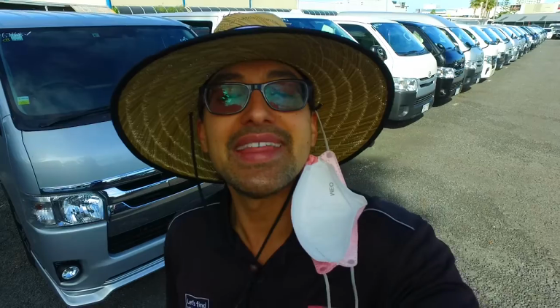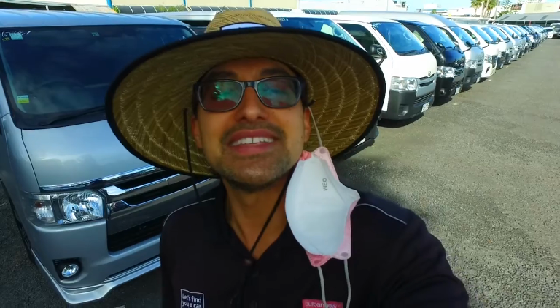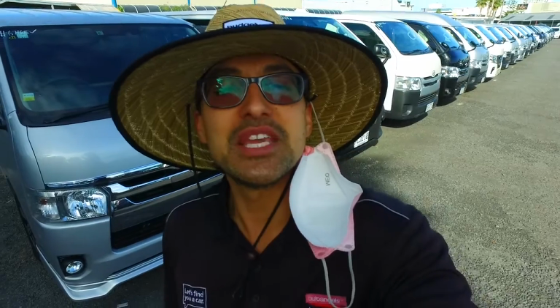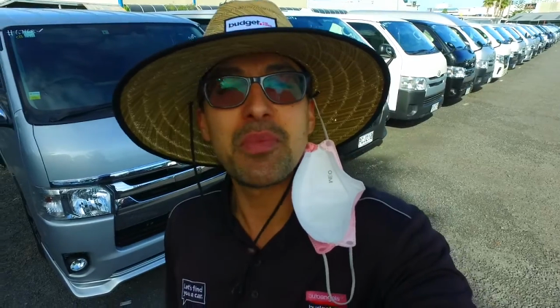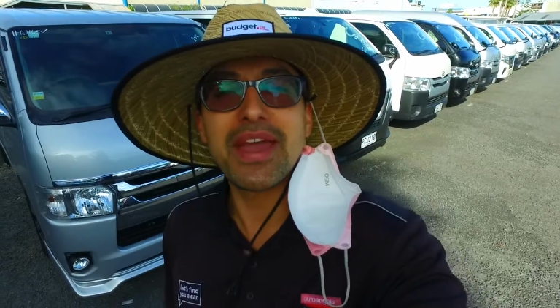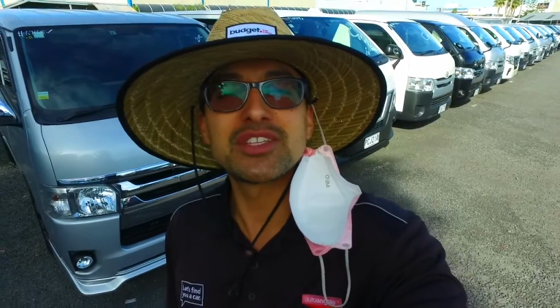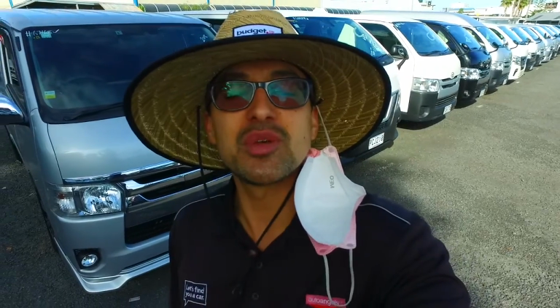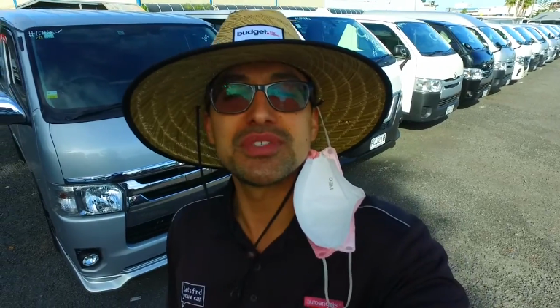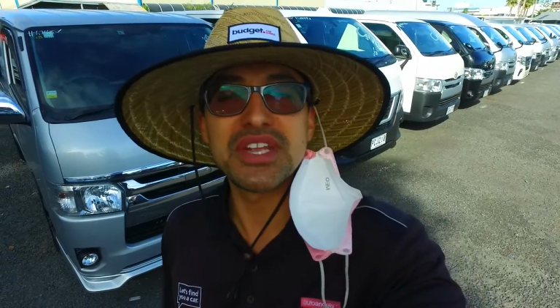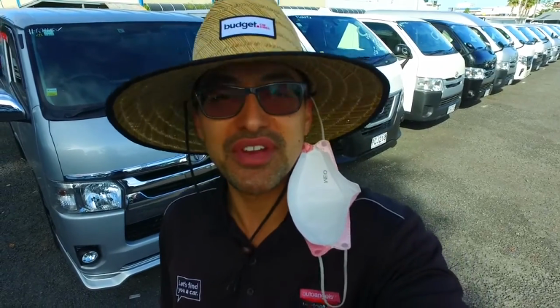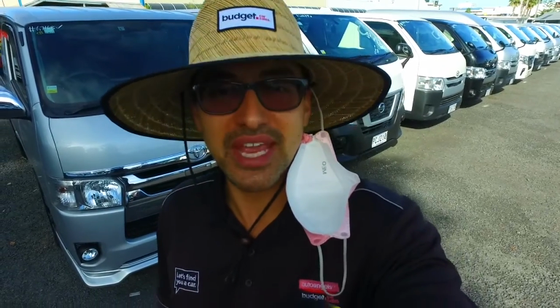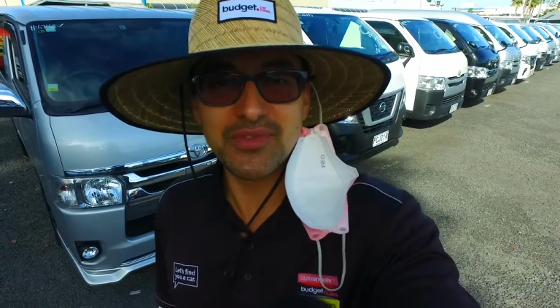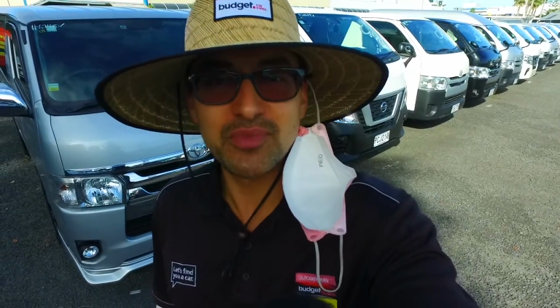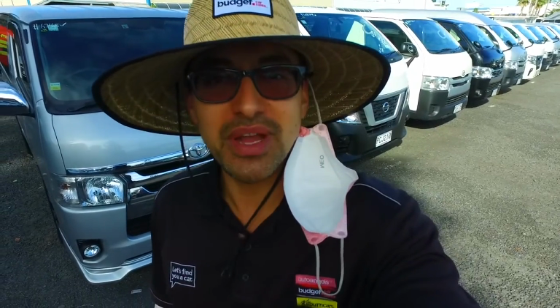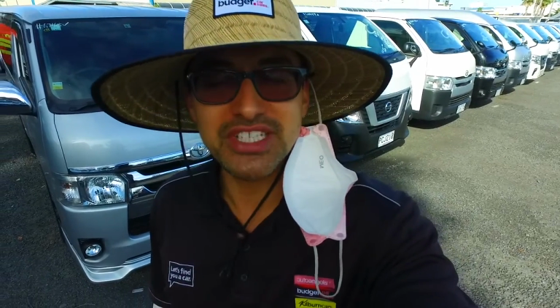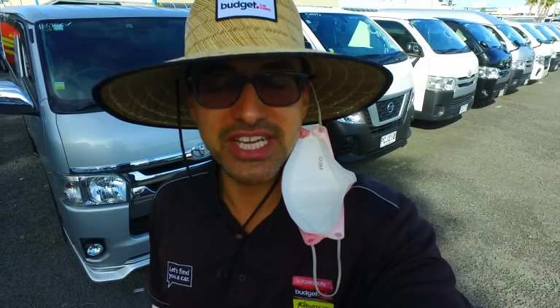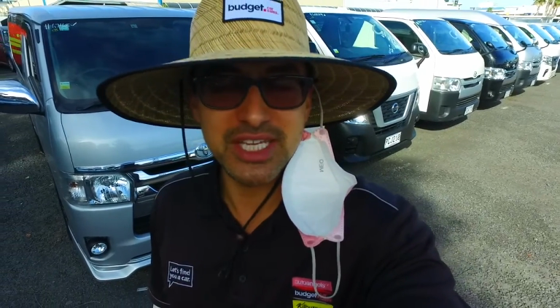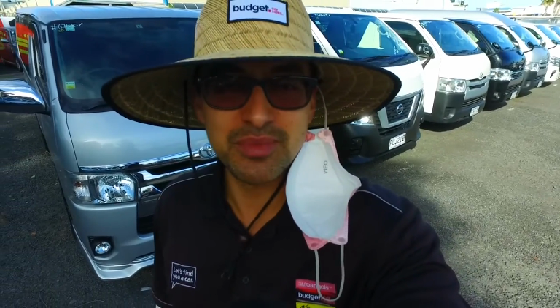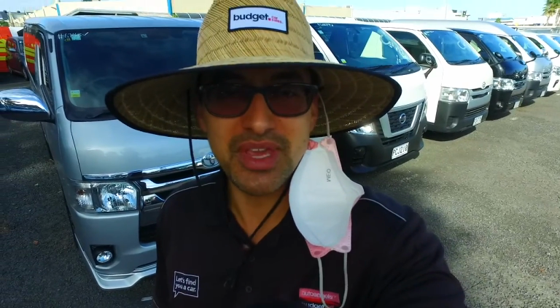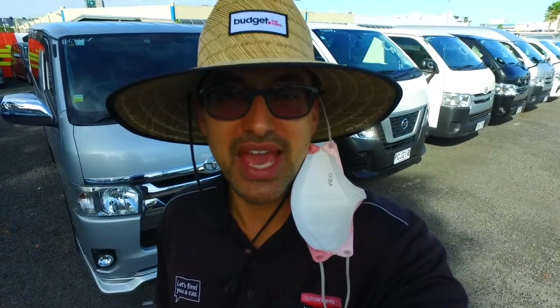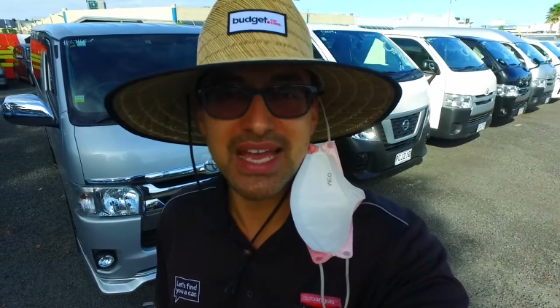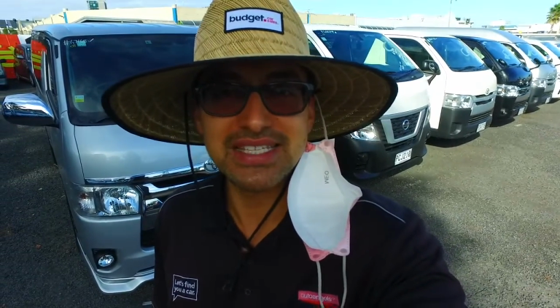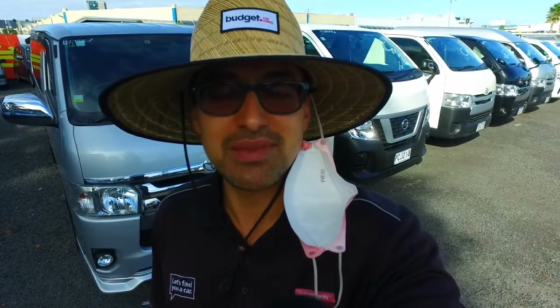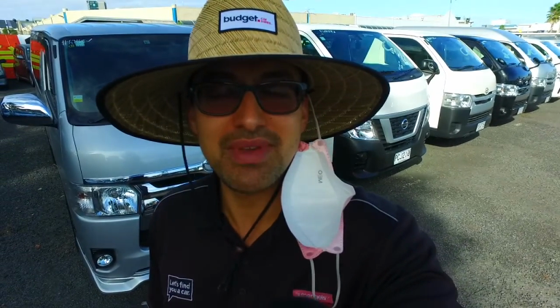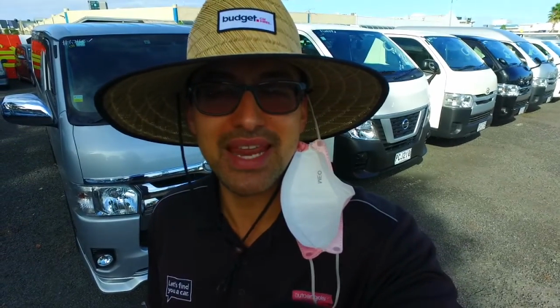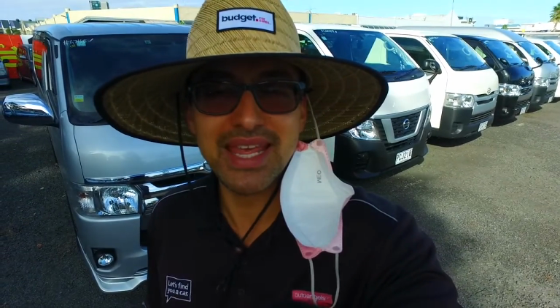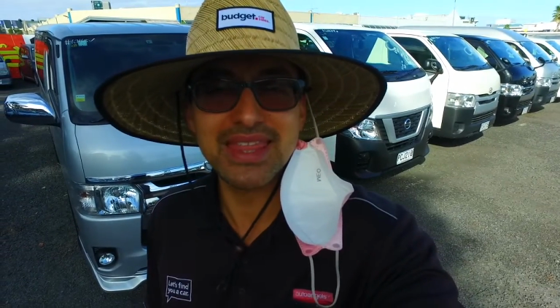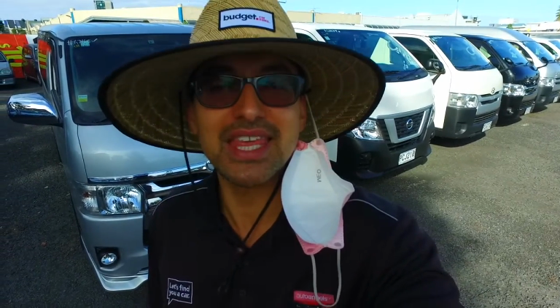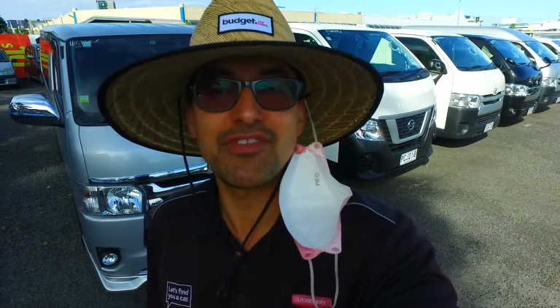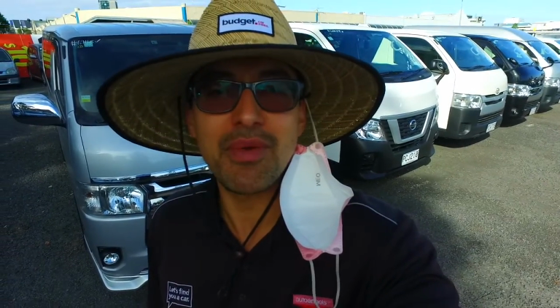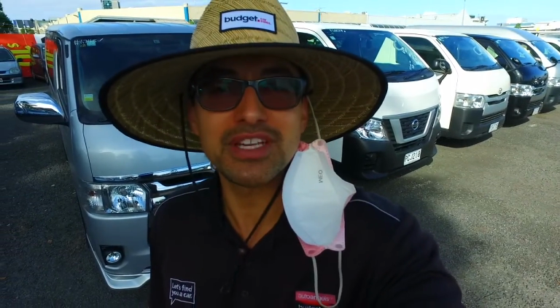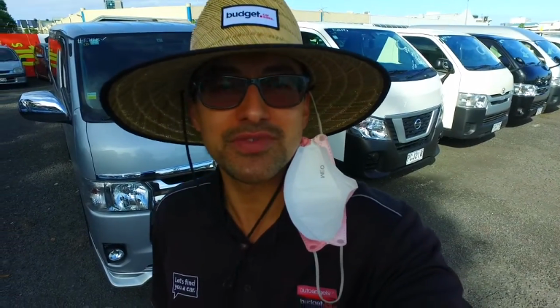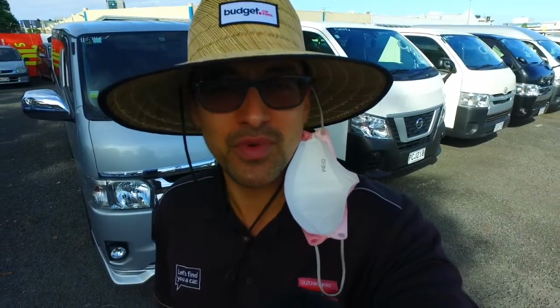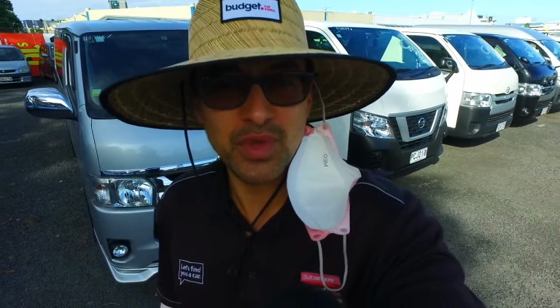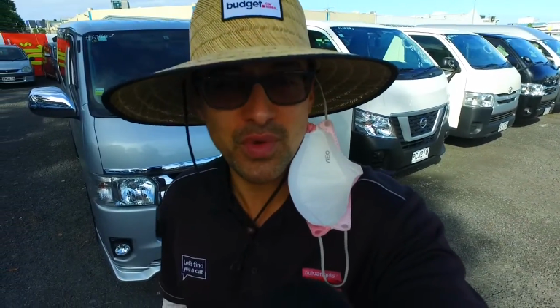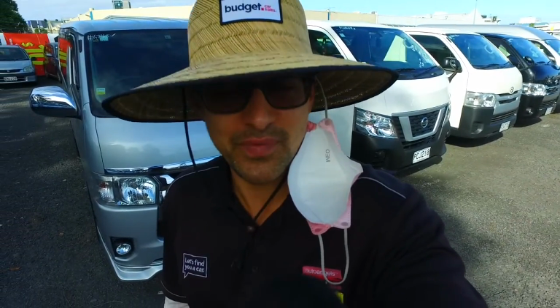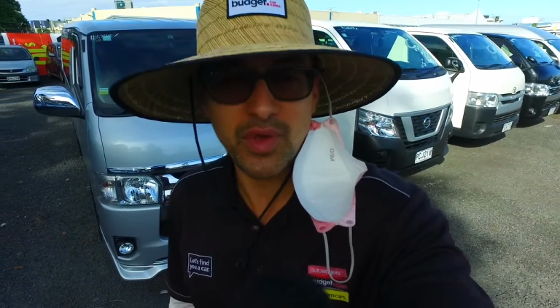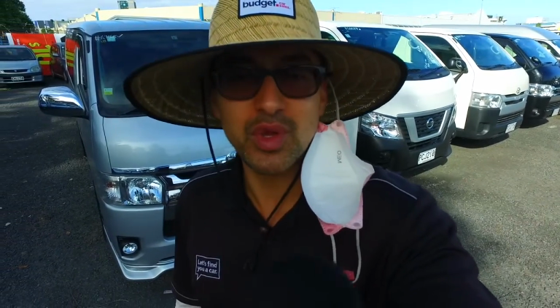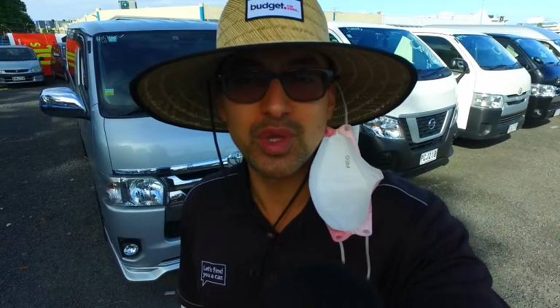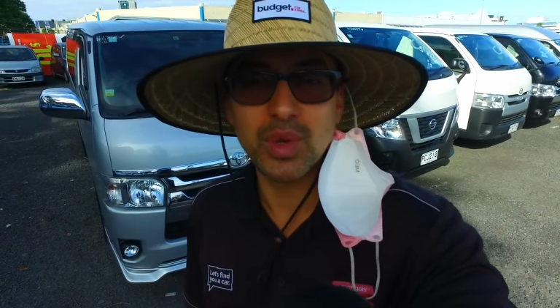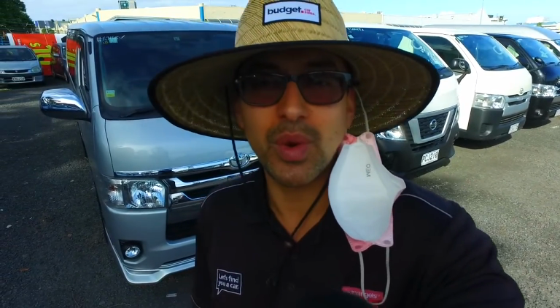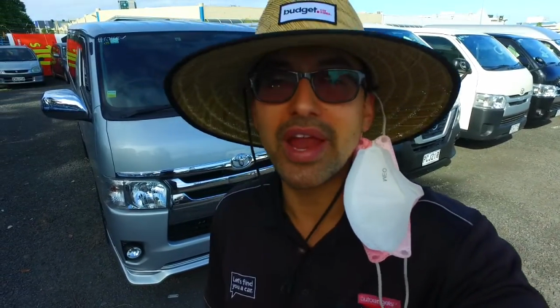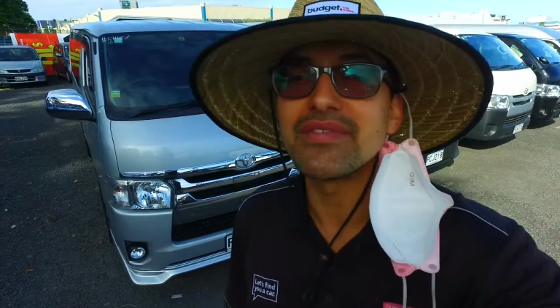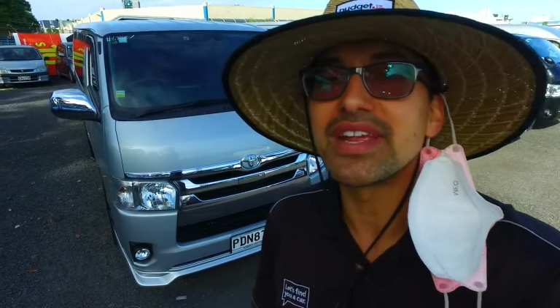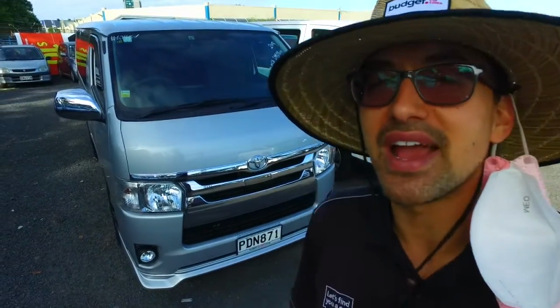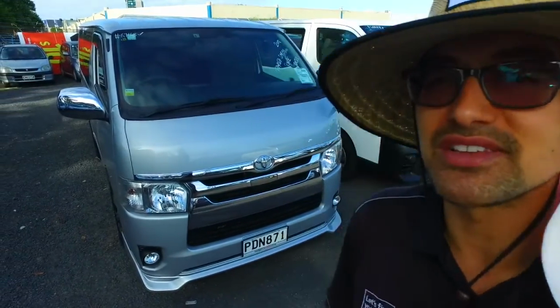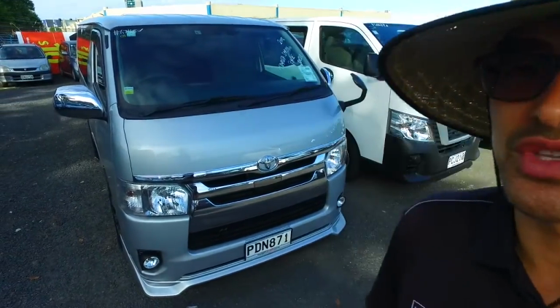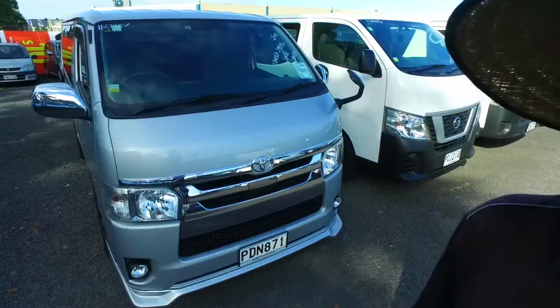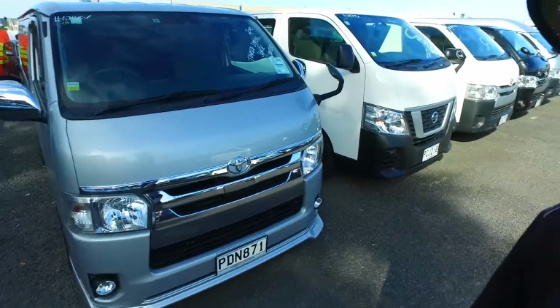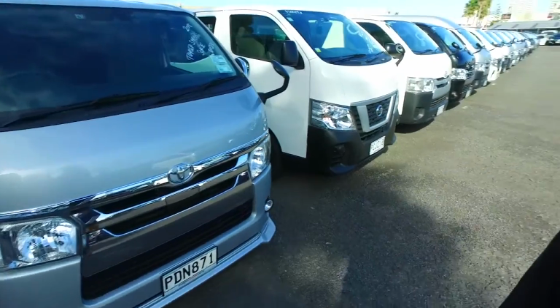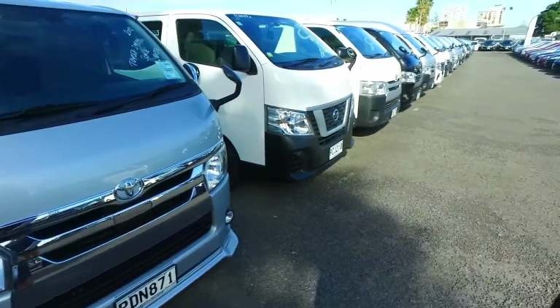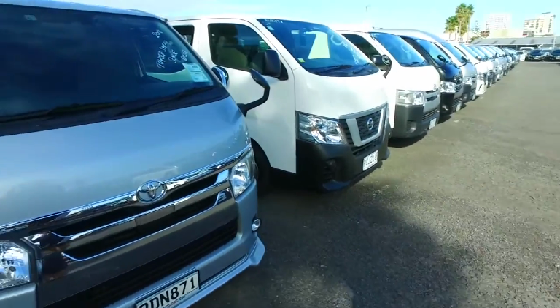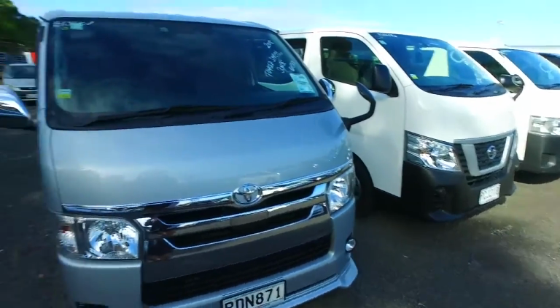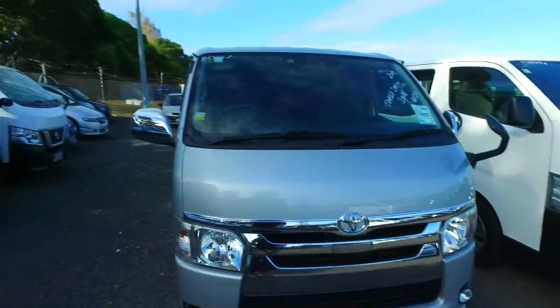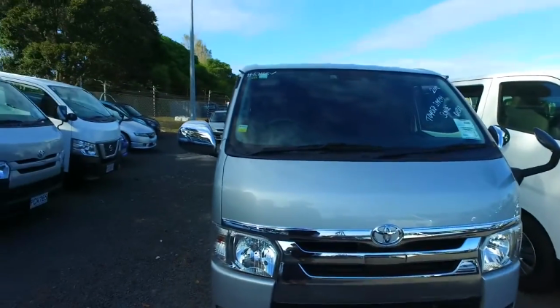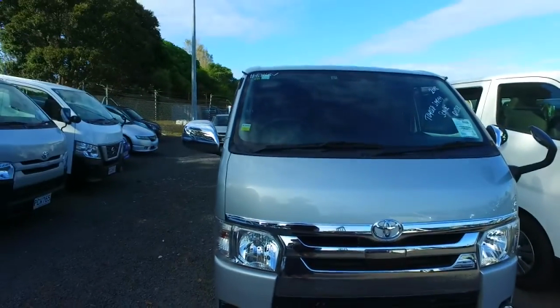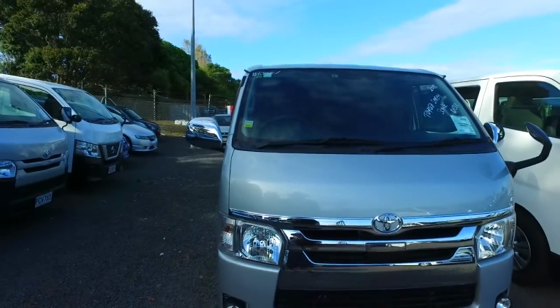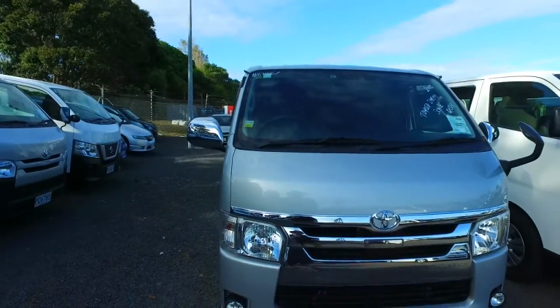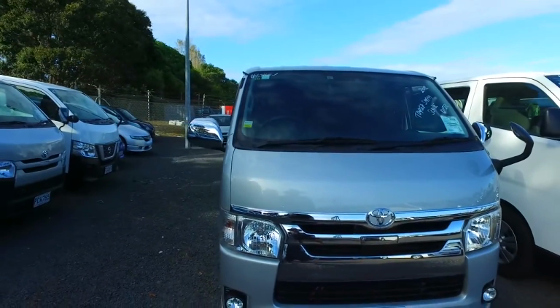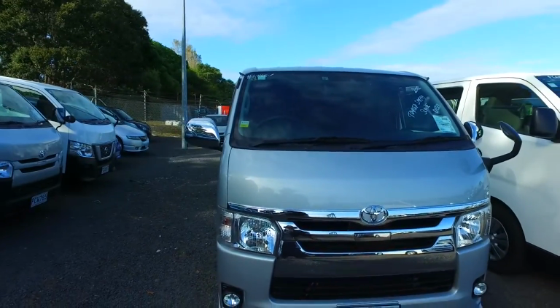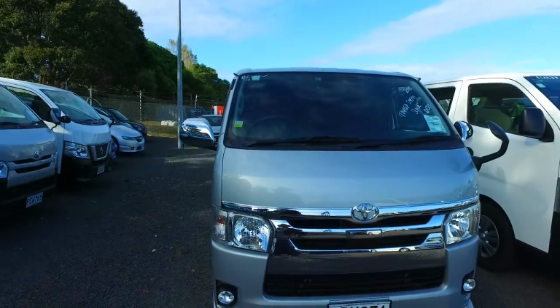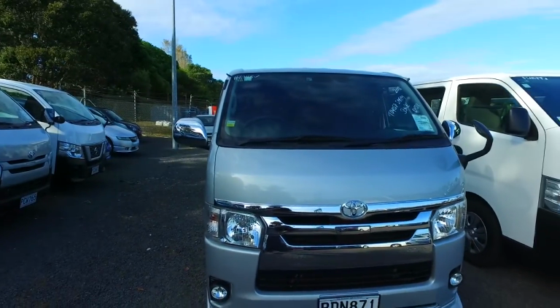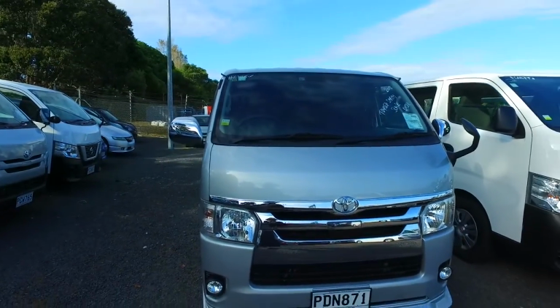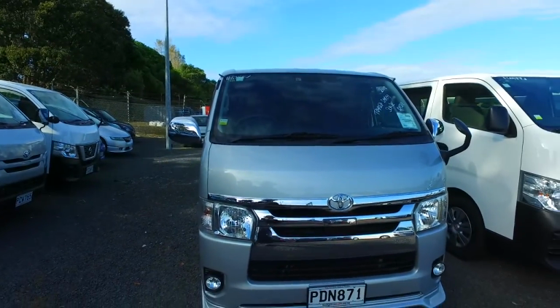Hey there, Deepak Thompson here again from Budget and Kilbane Cars in Manica. Thank you very much for your phone call enquiry in regards to one of our Nissan NB30 vans.